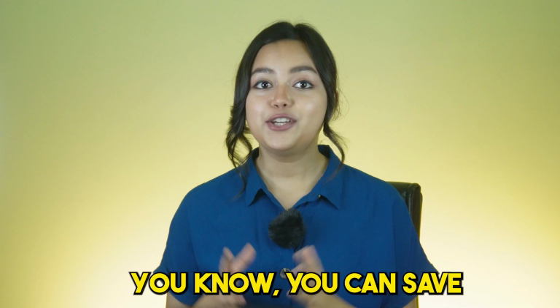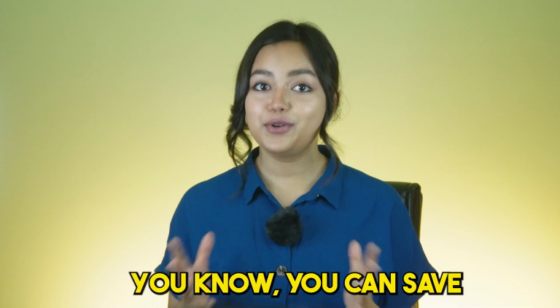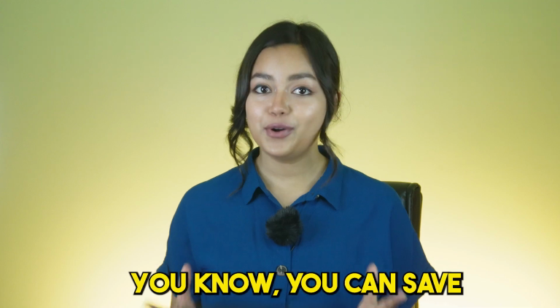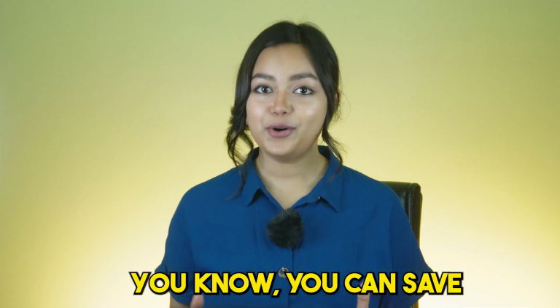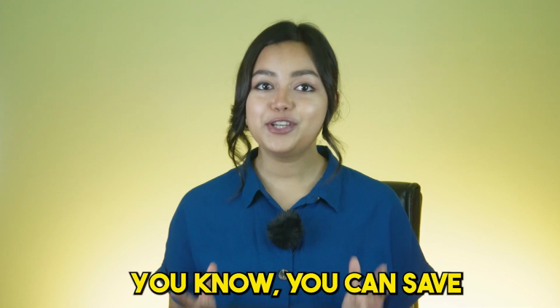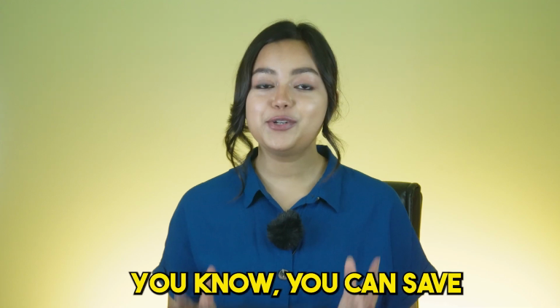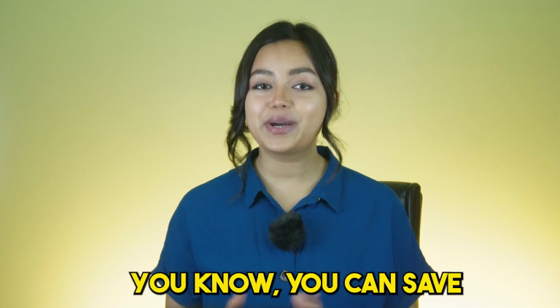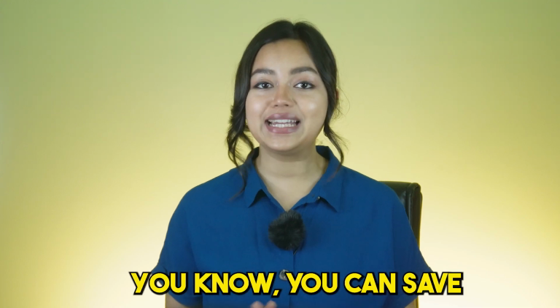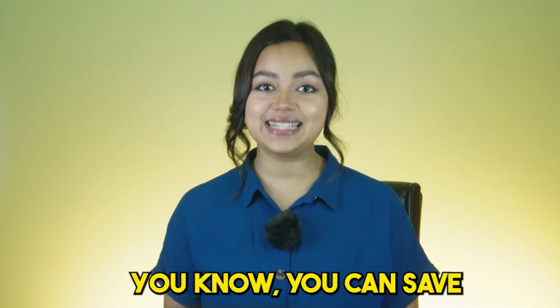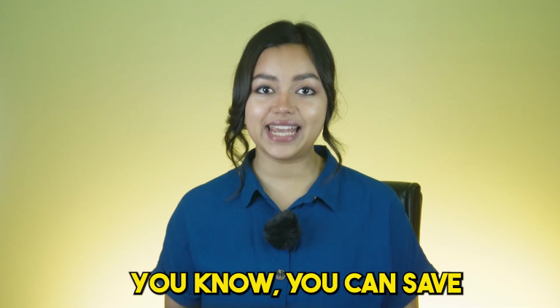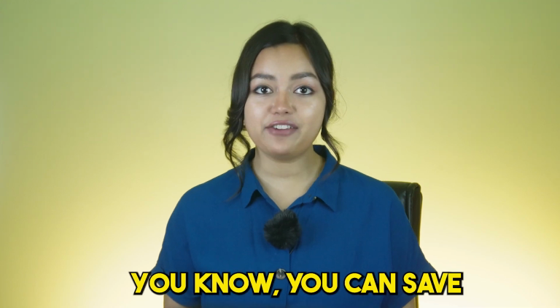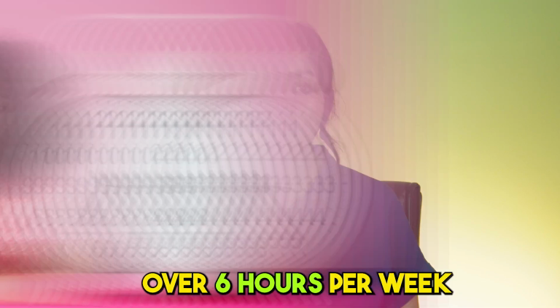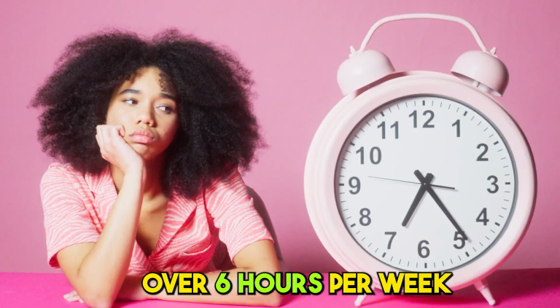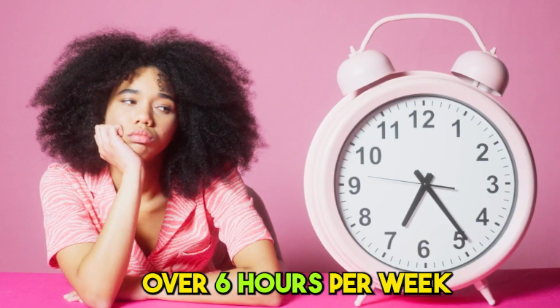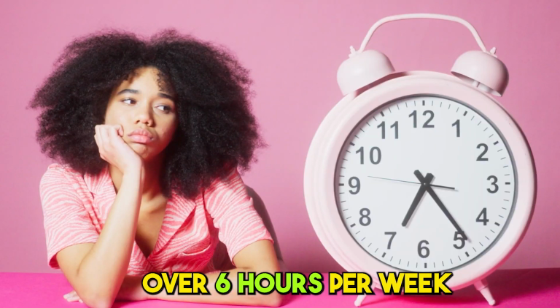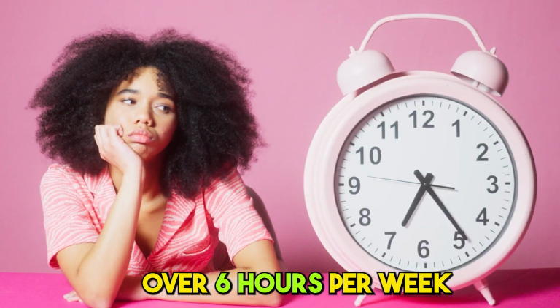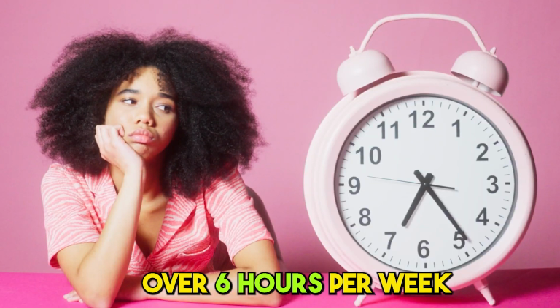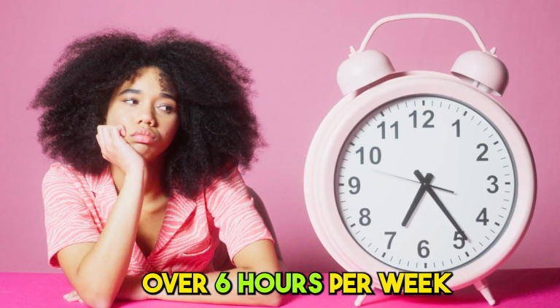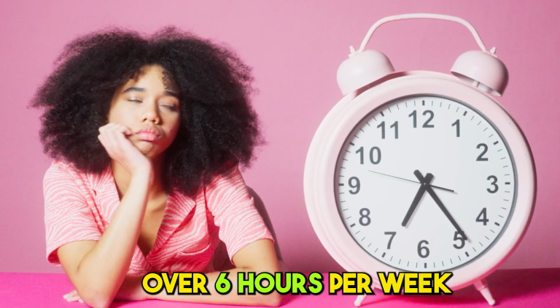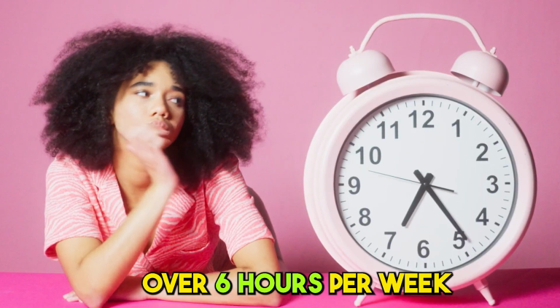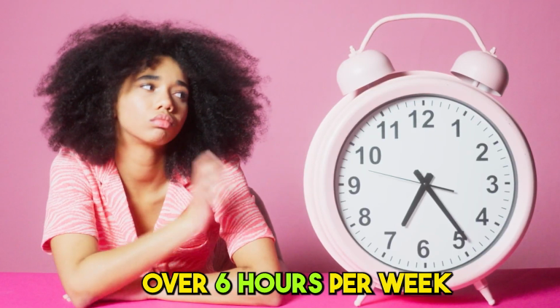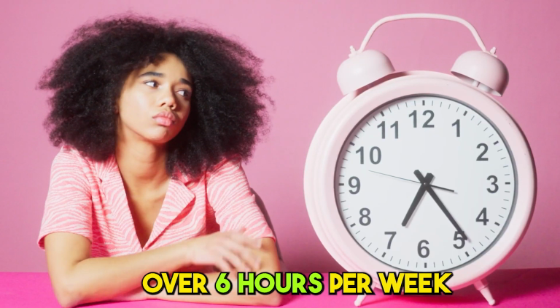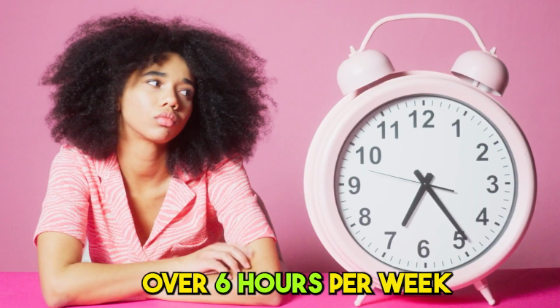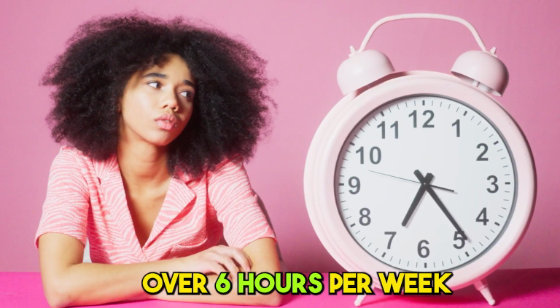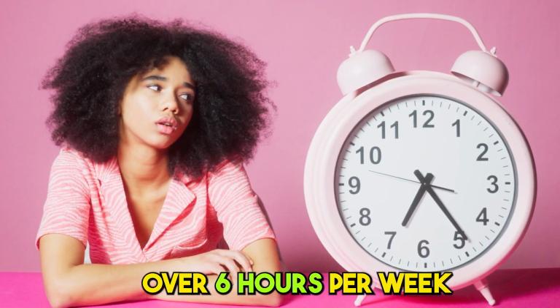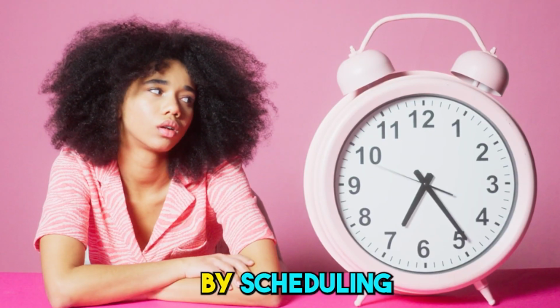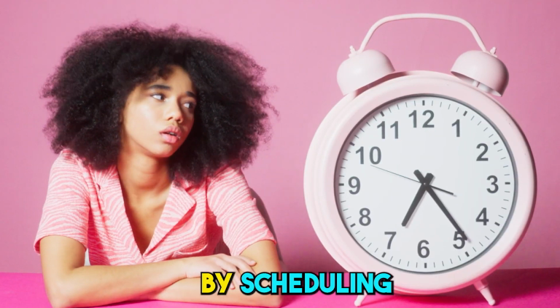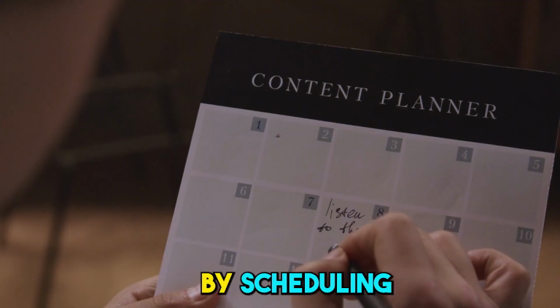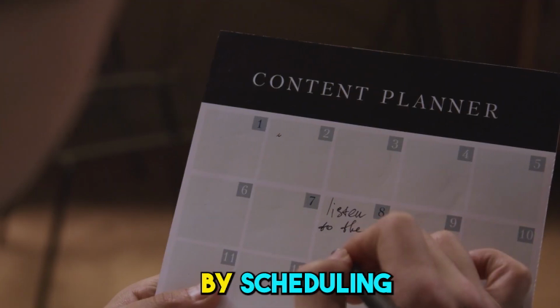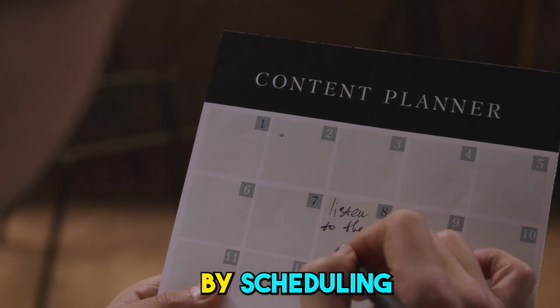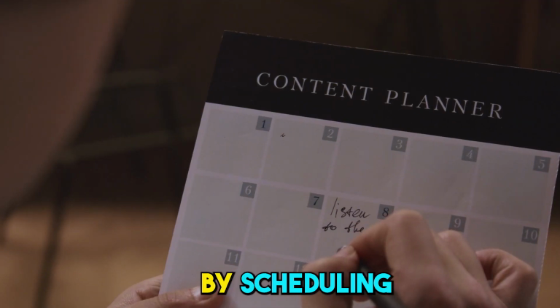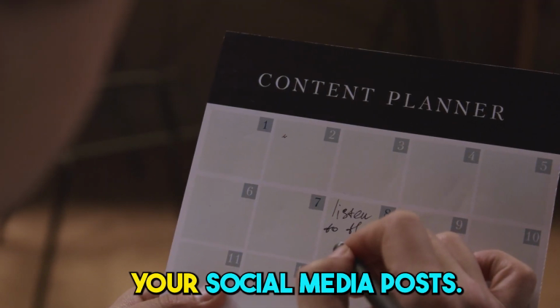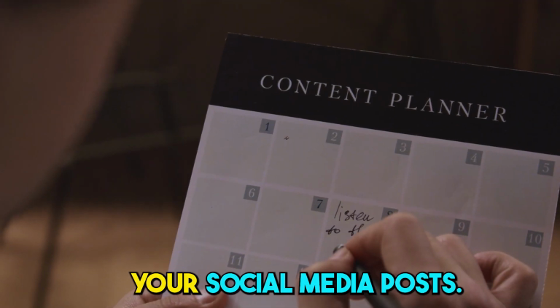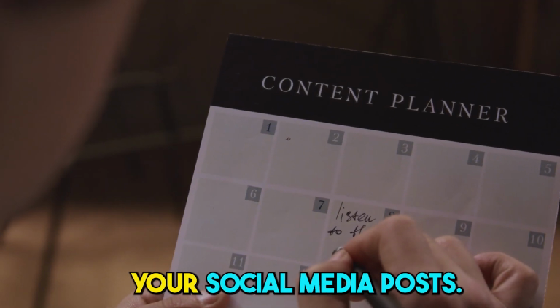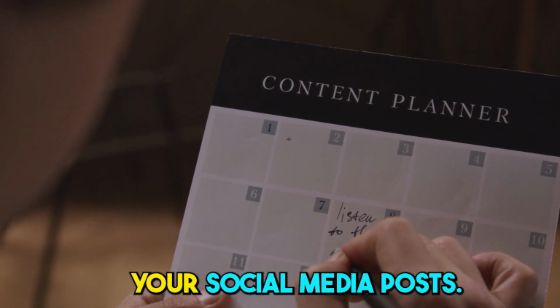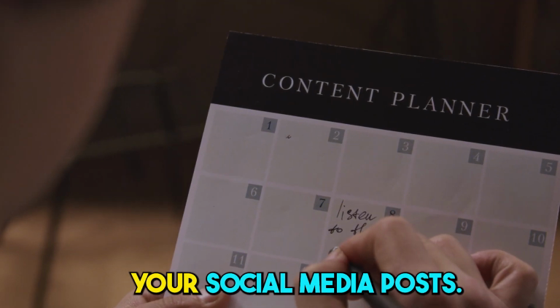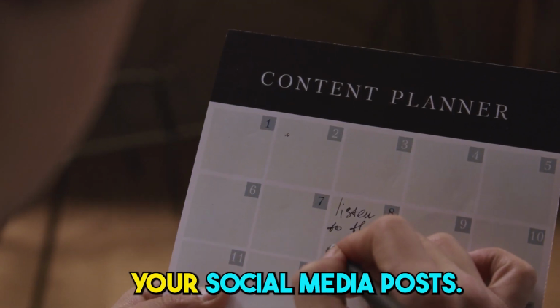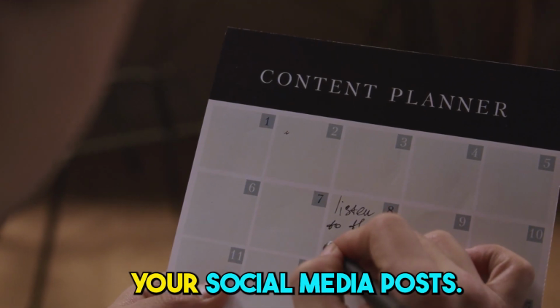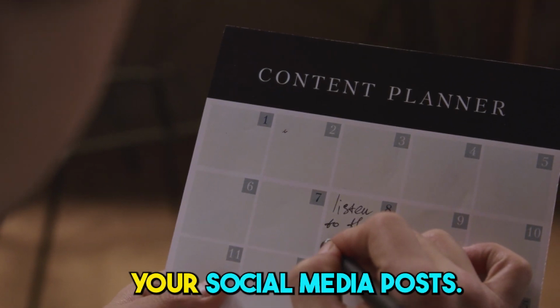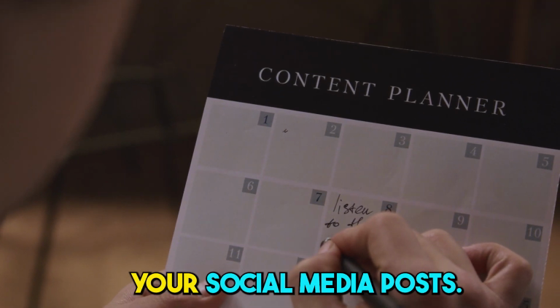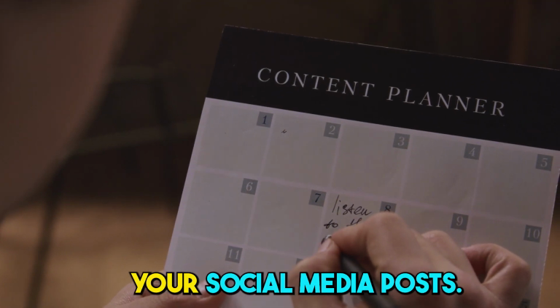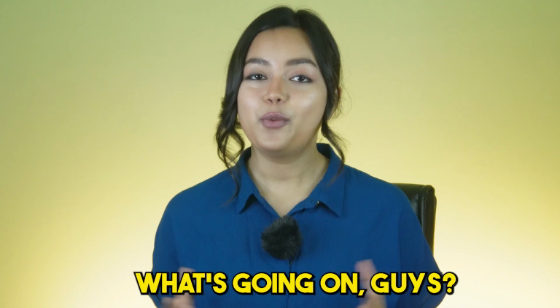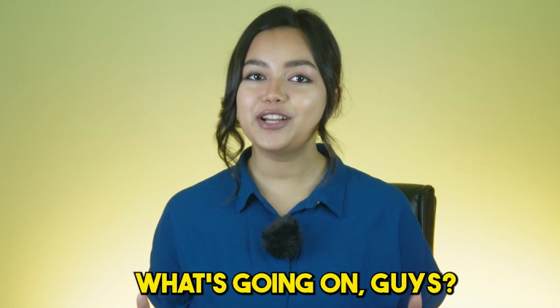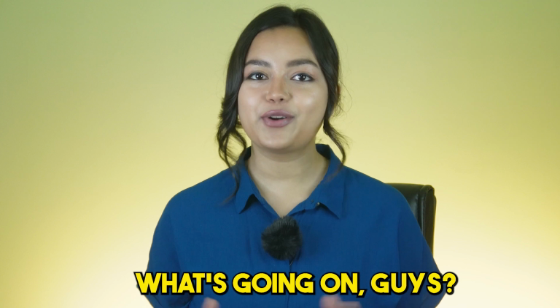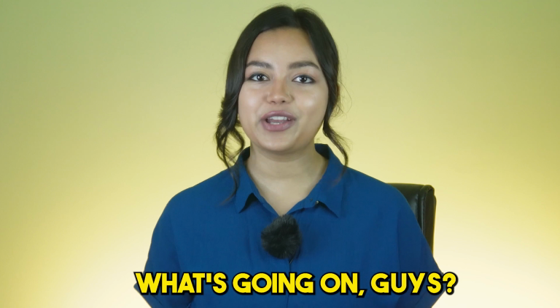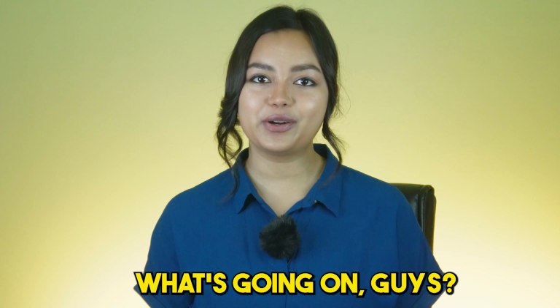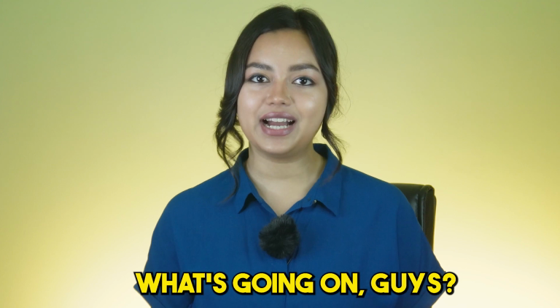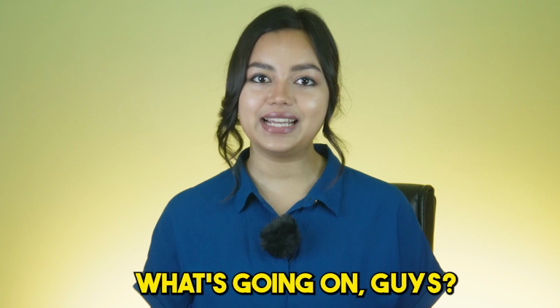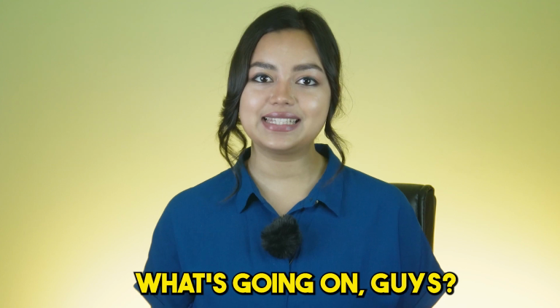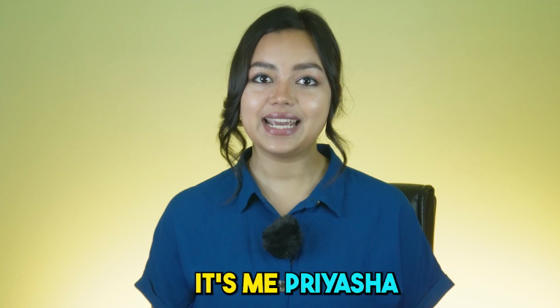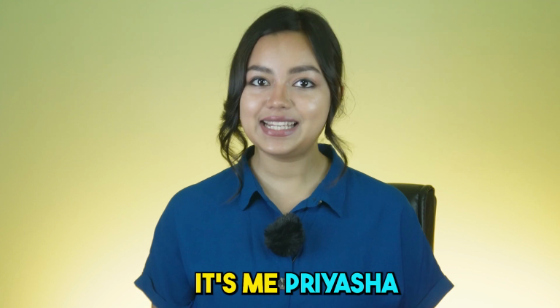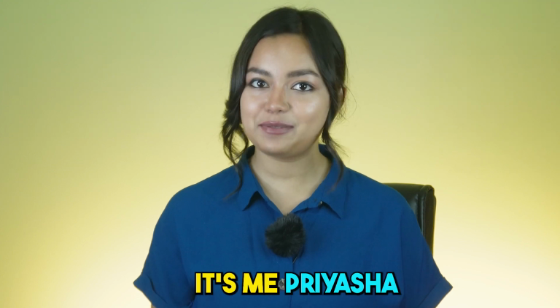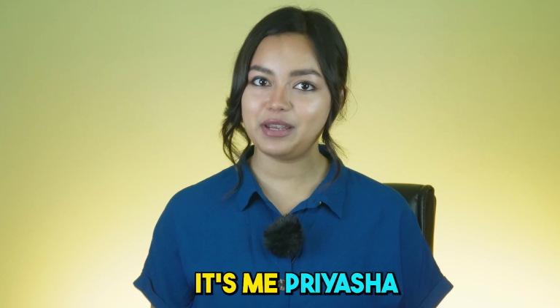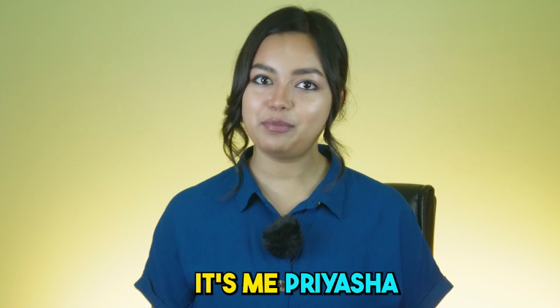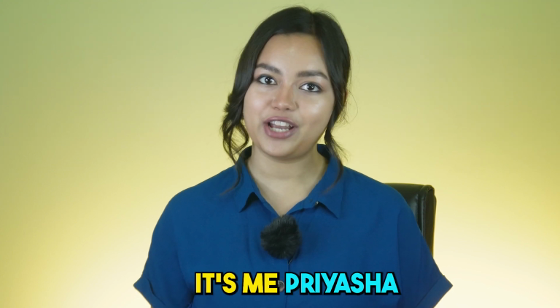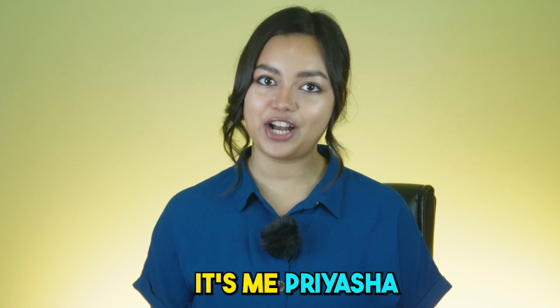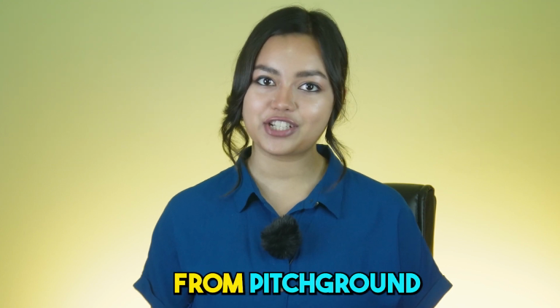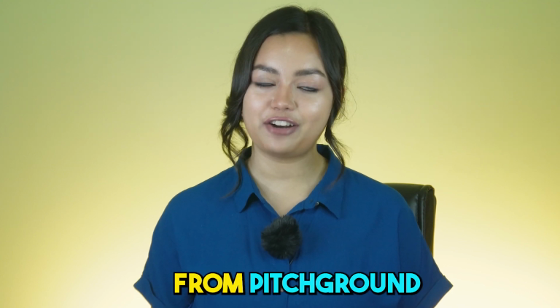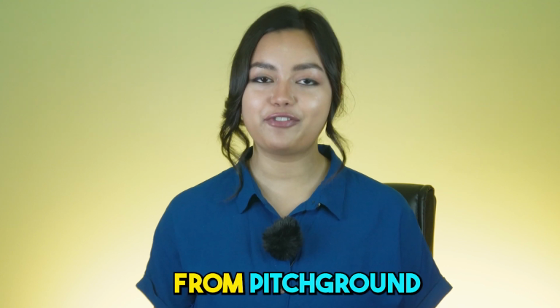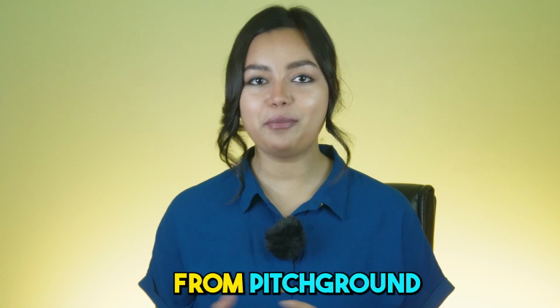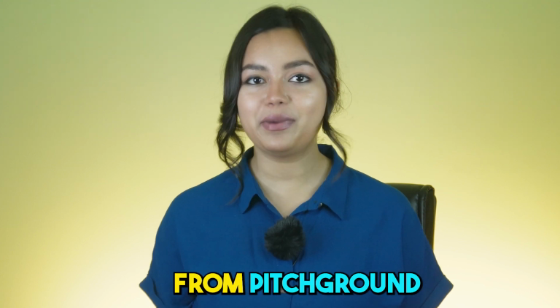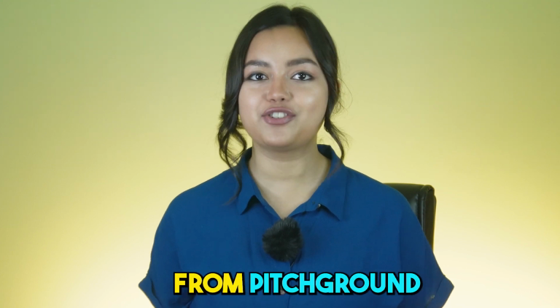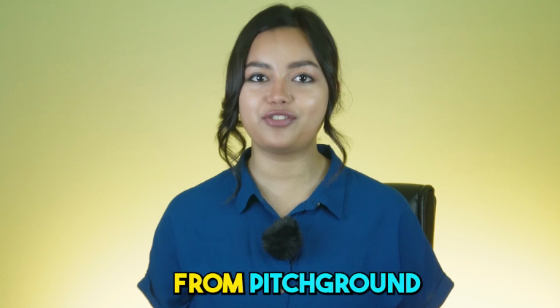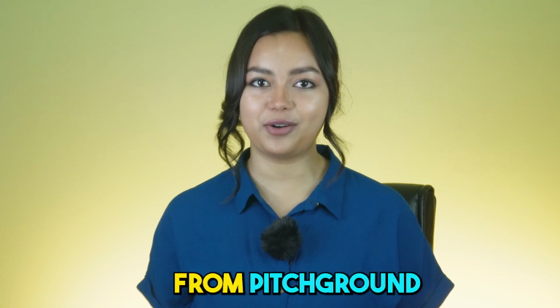You know, you can save over 6 hours per week by scheduling your social media posts. What's going on guys, it's me Priyasha from PitchGround.